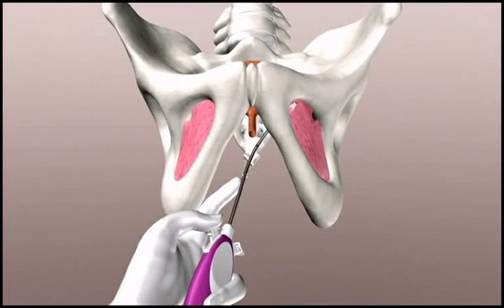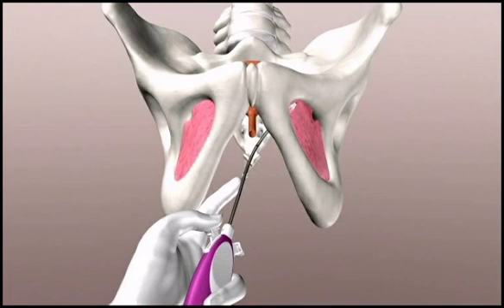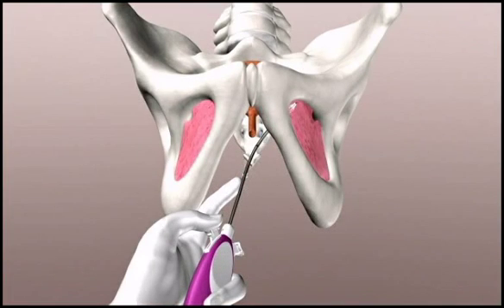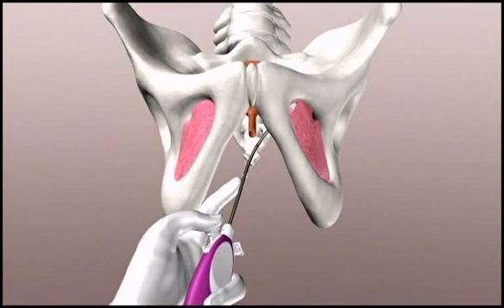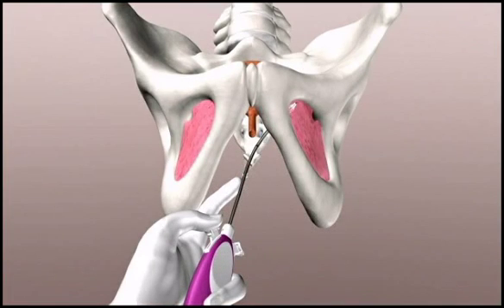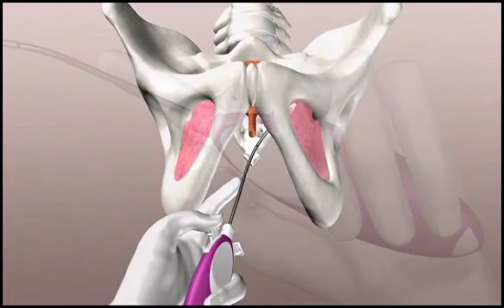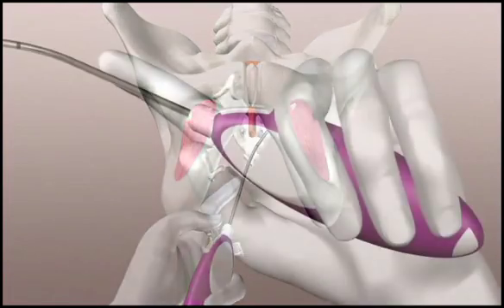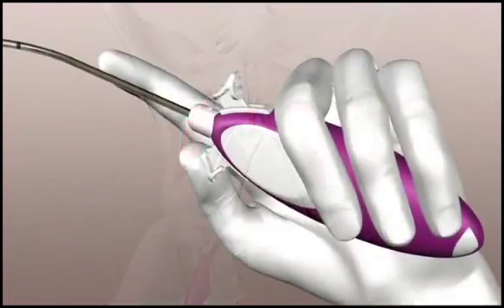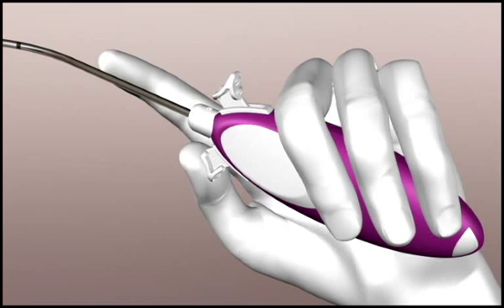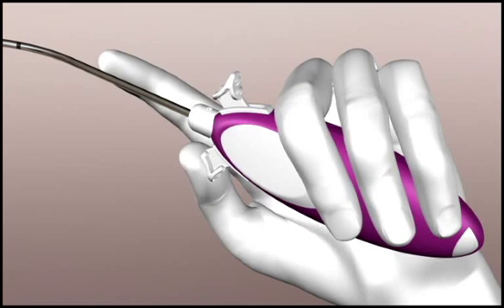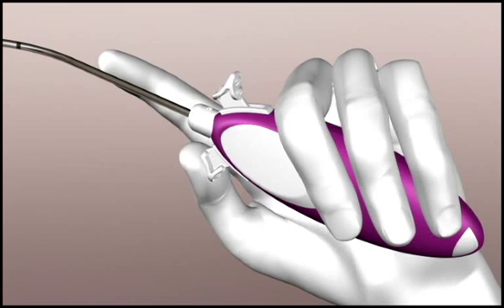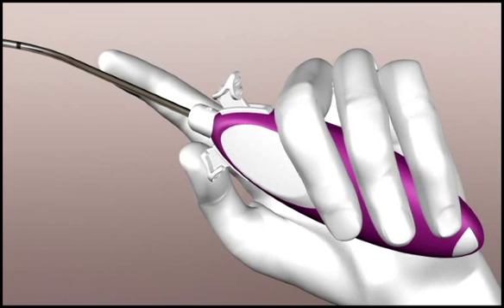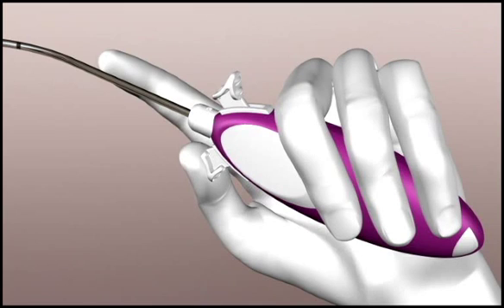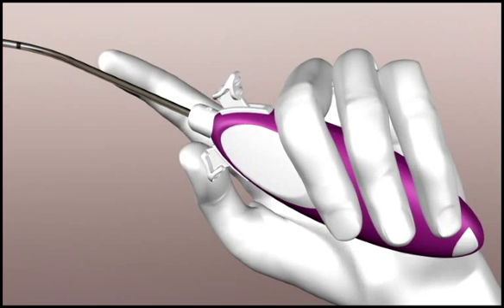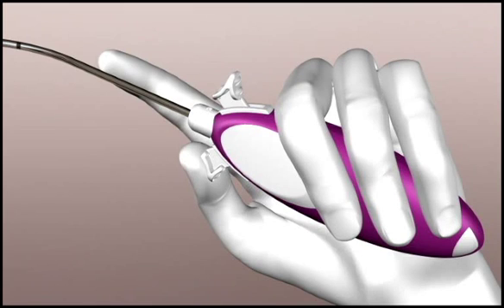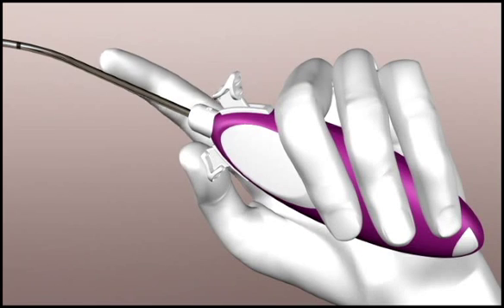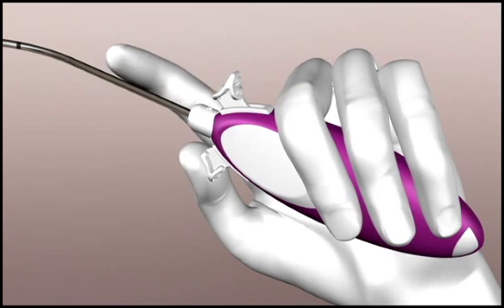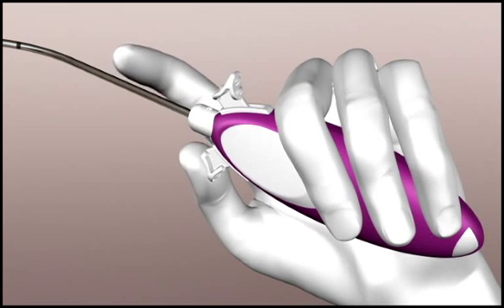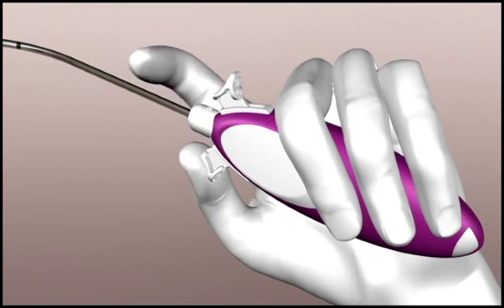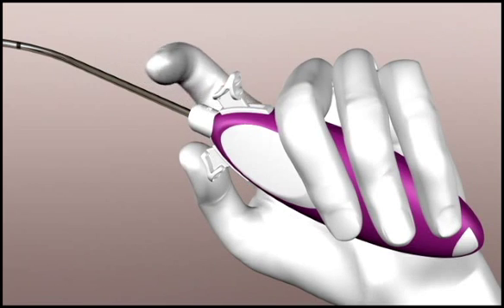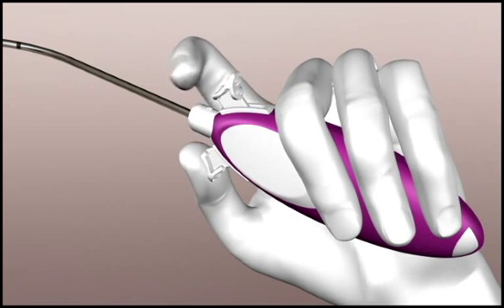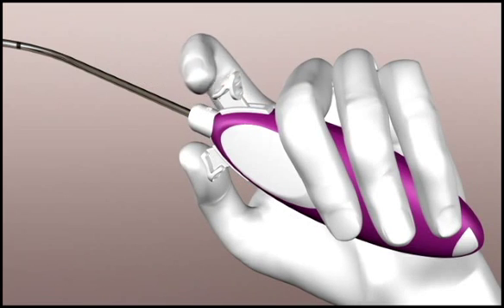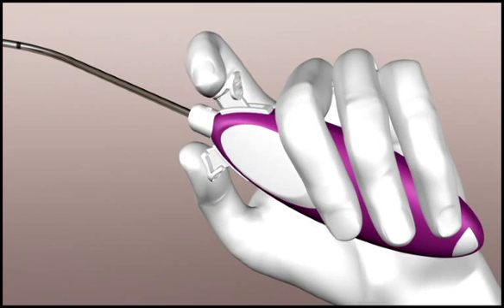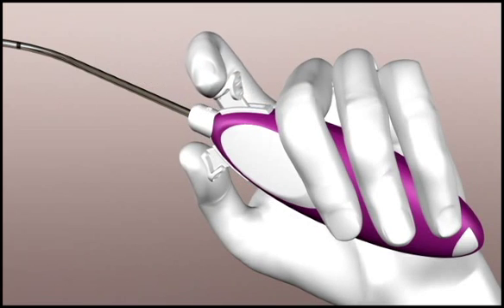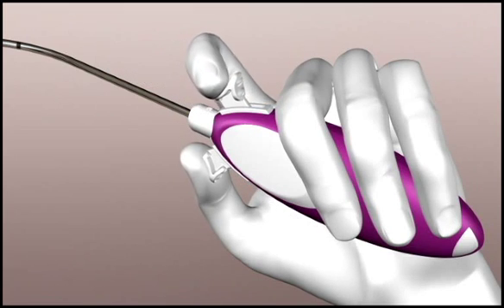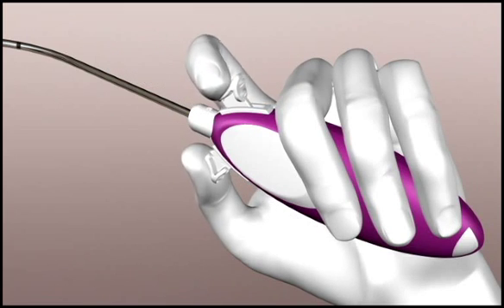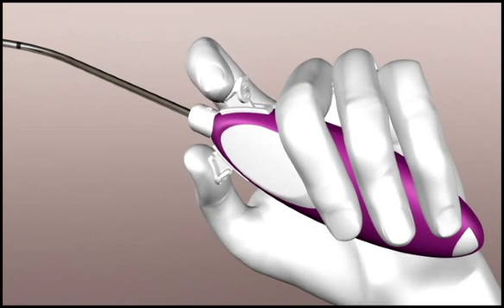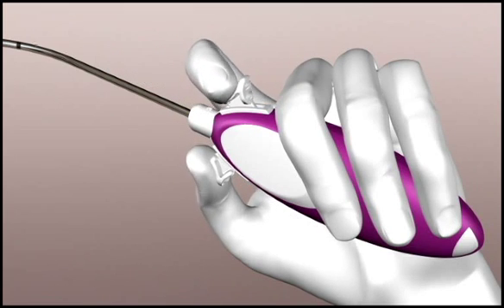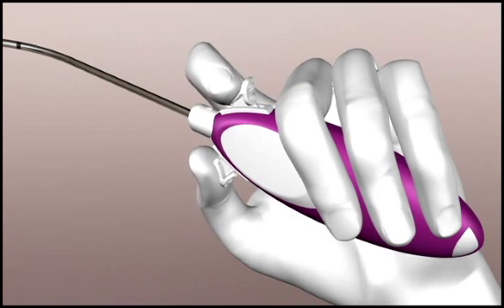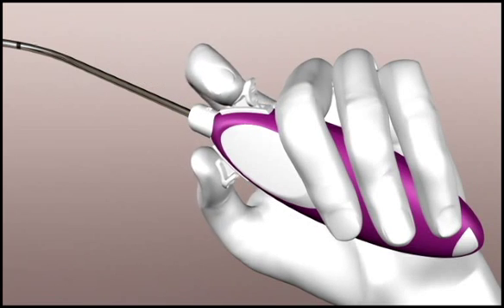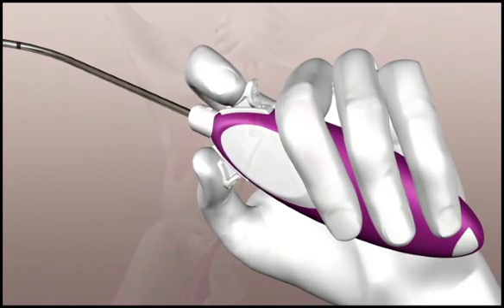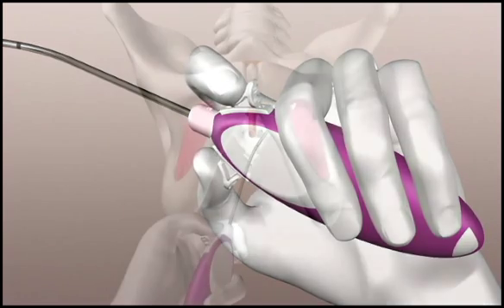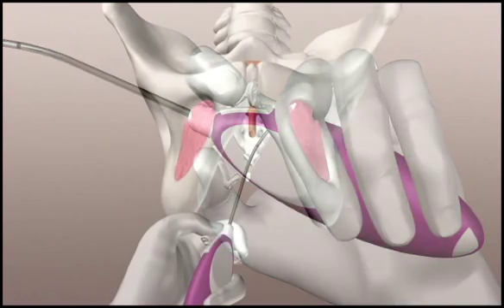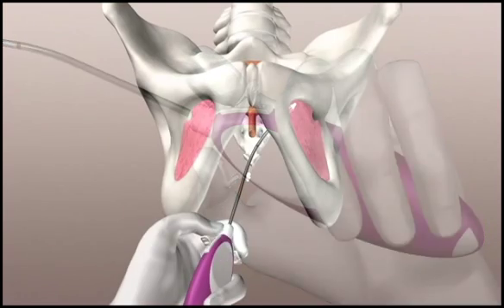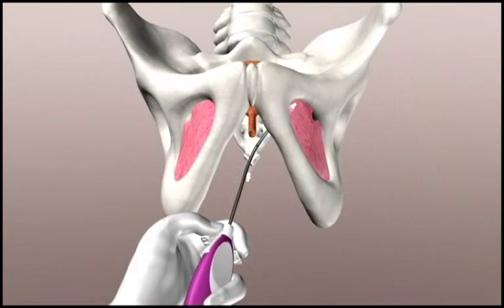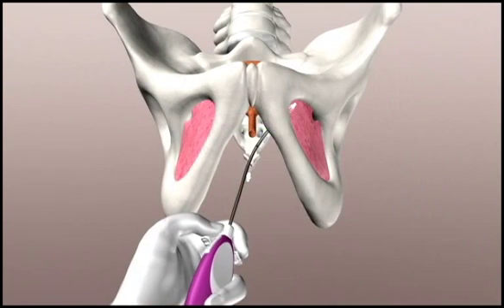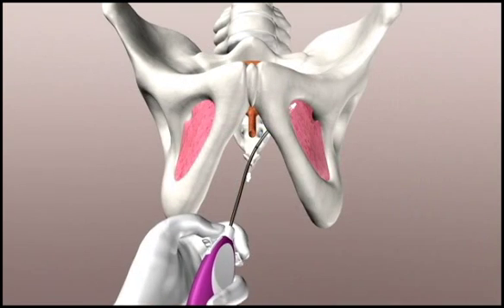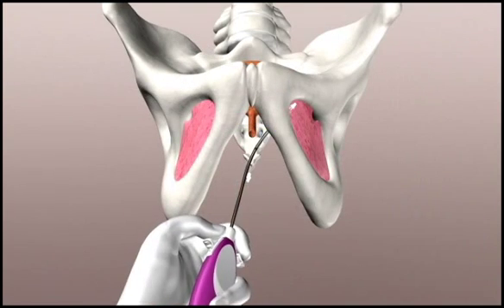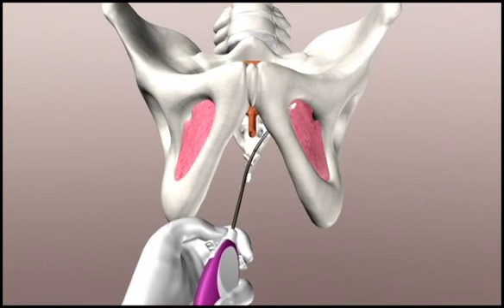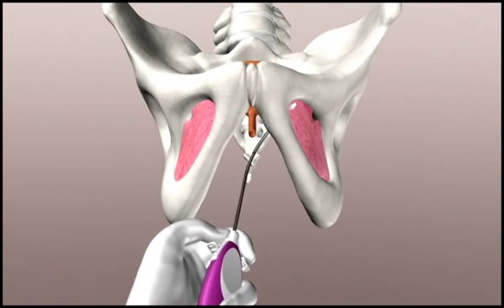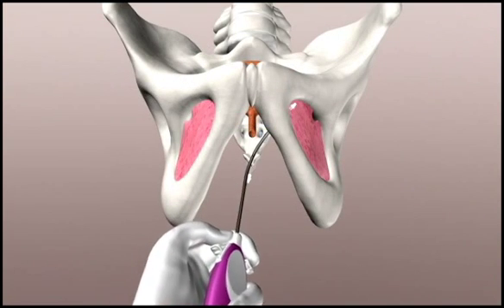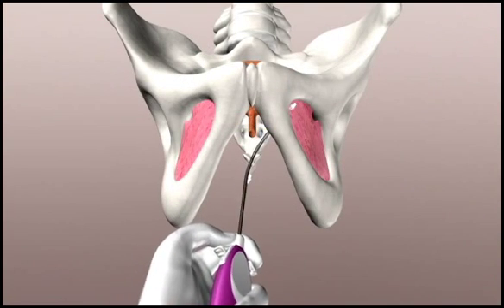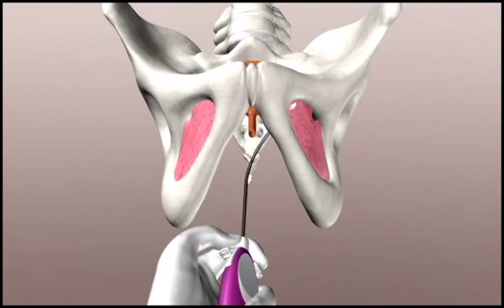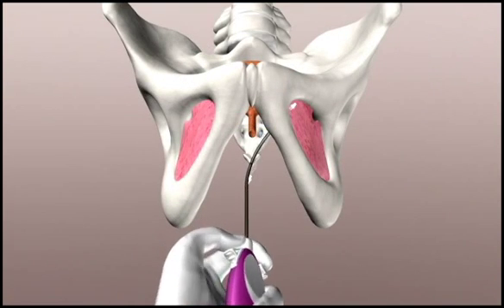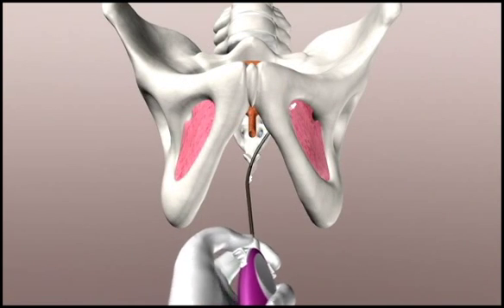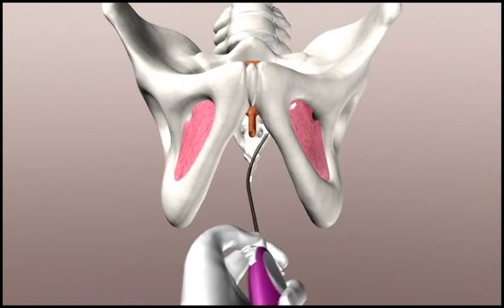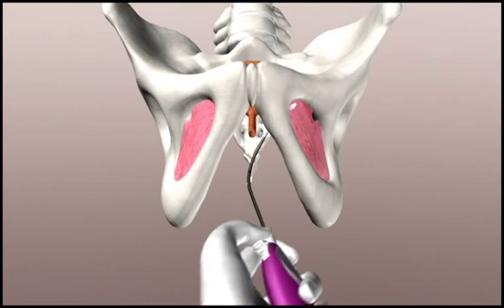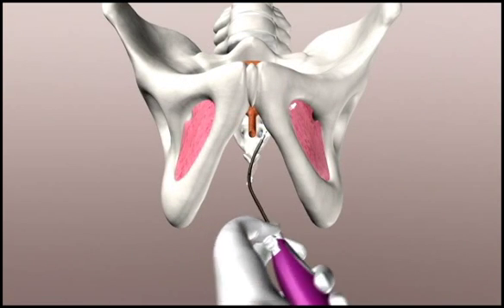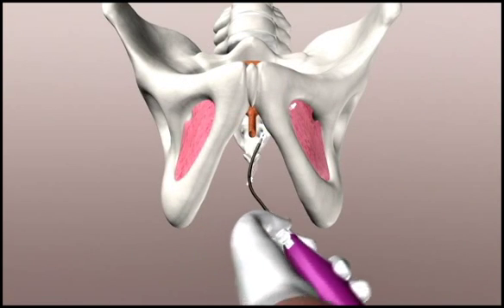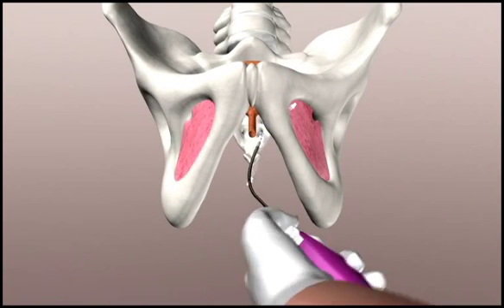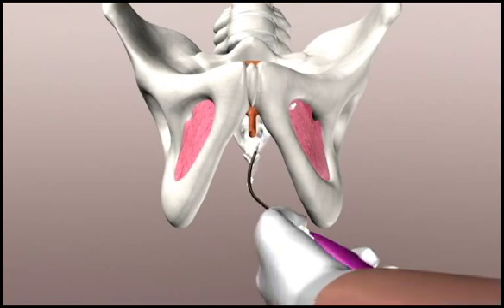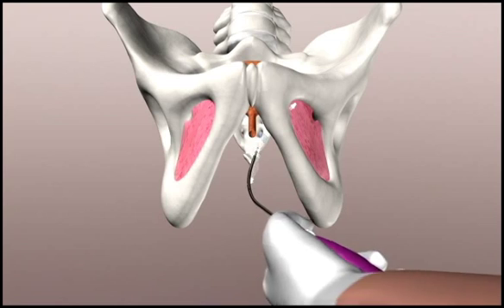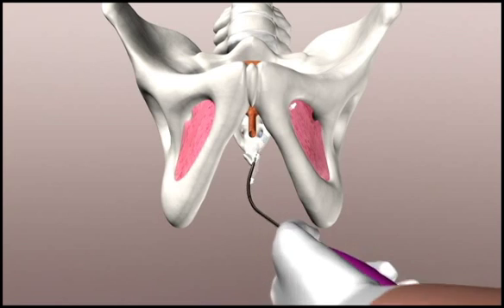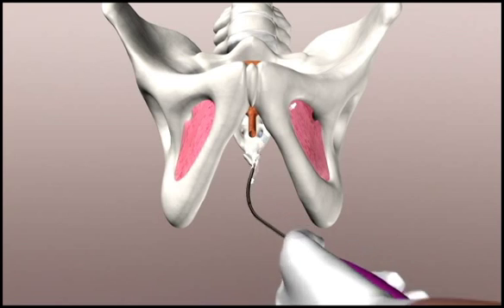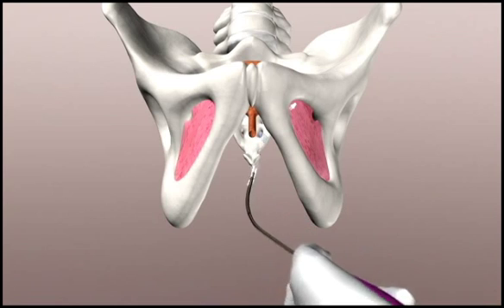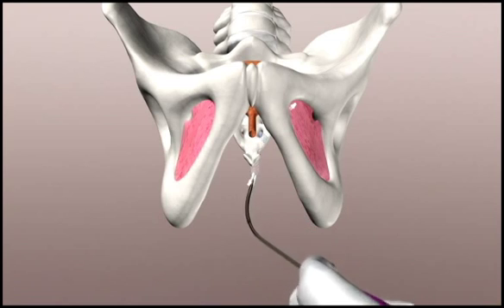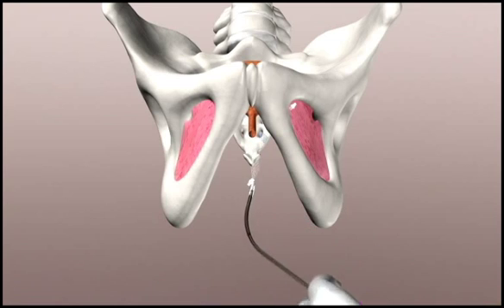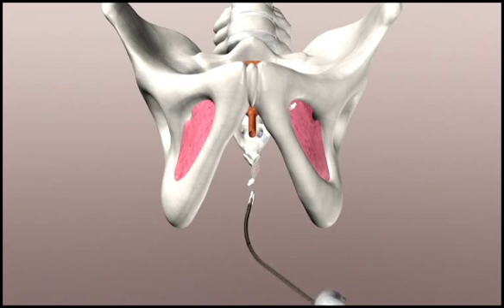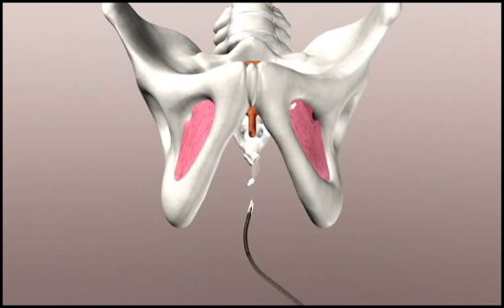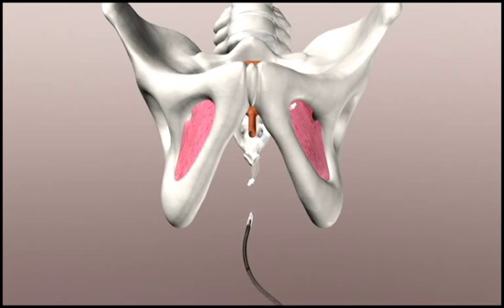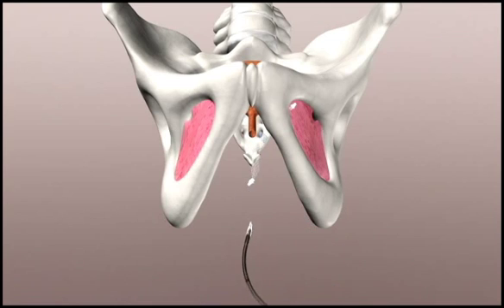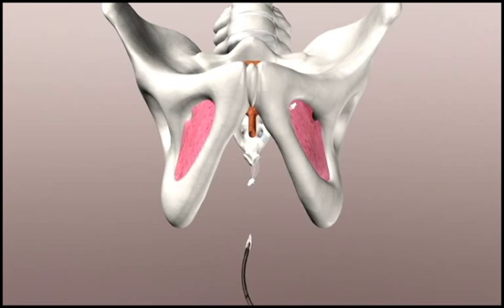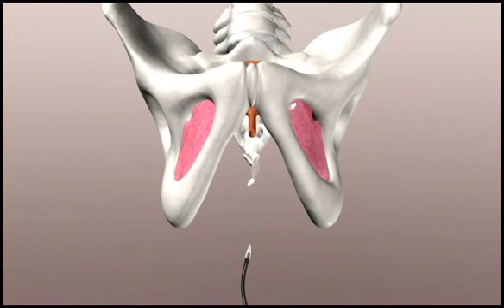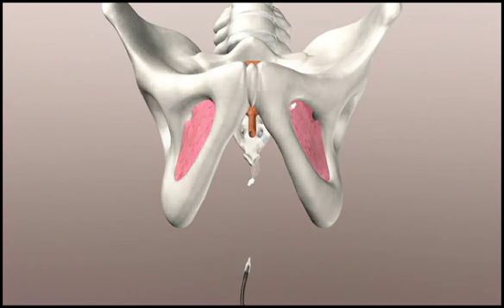To release the sling tip, pull back the slider on the handle using one or two fingers. Keep the slider depressed while removing the needle.